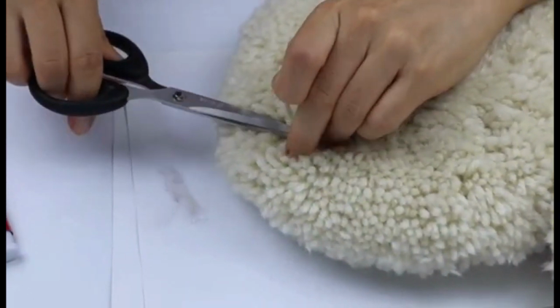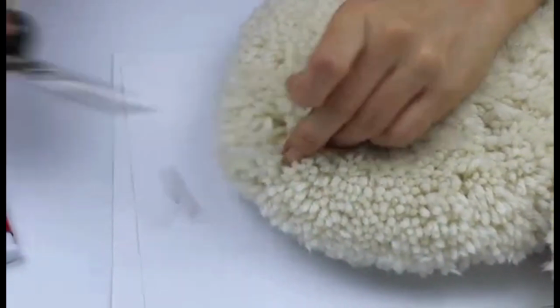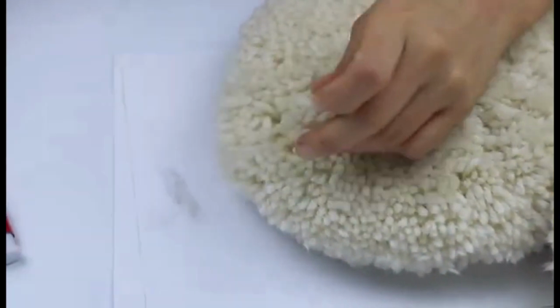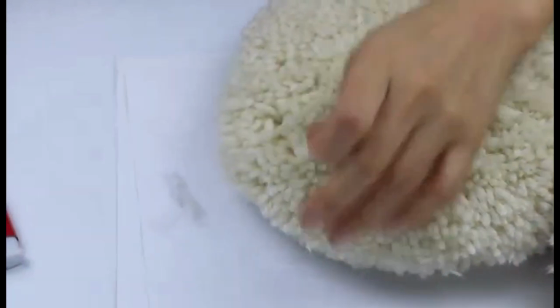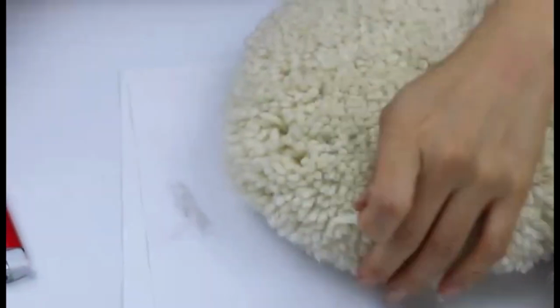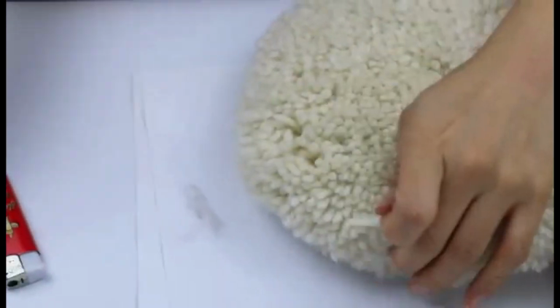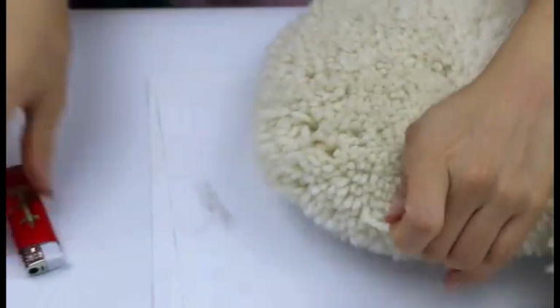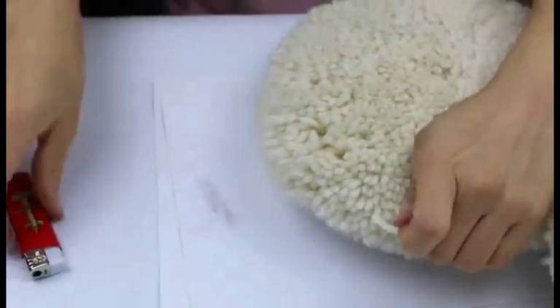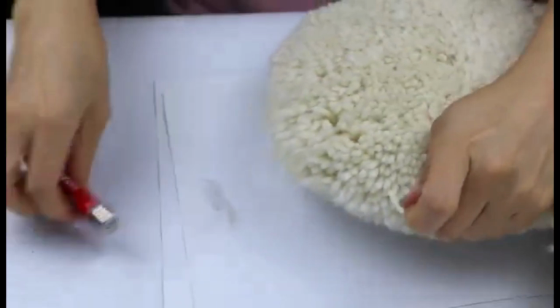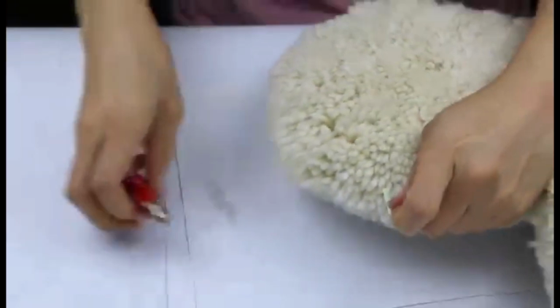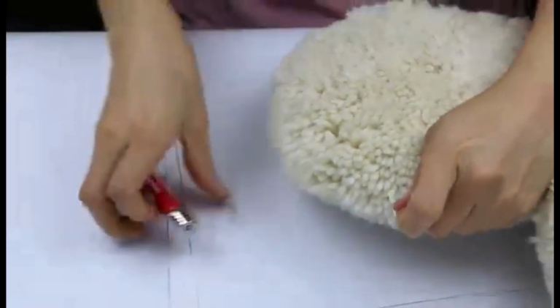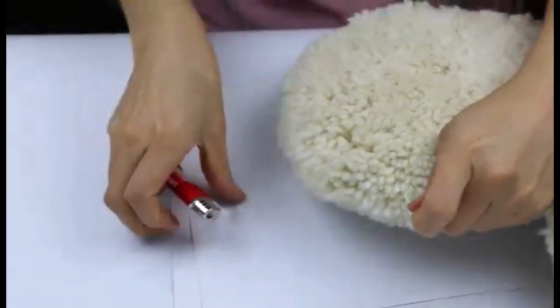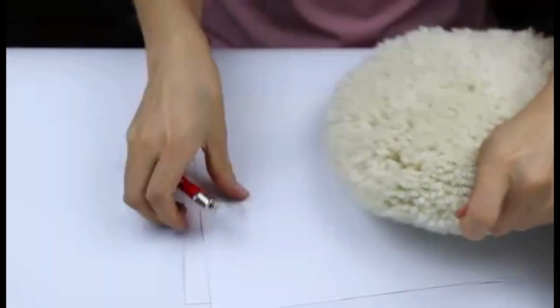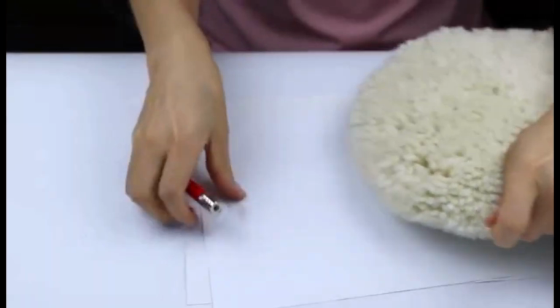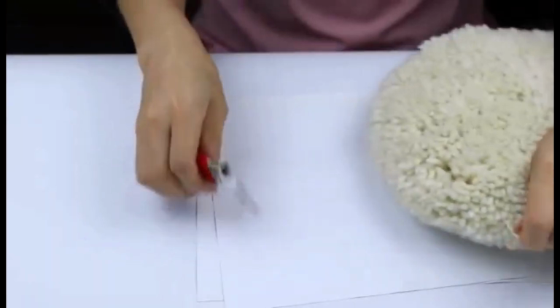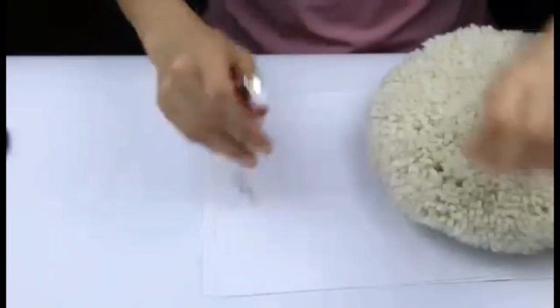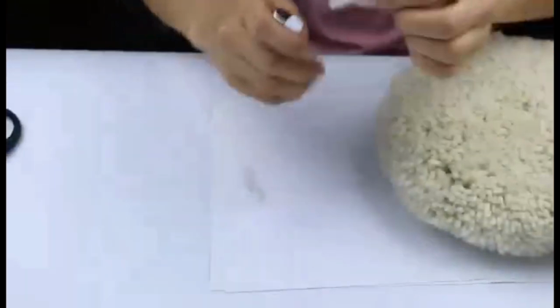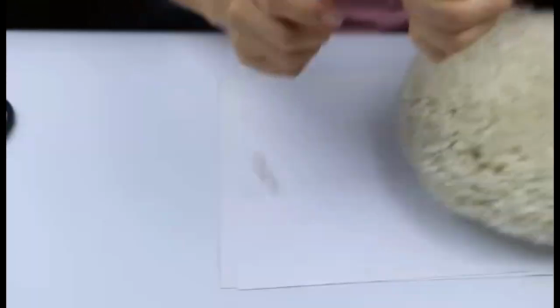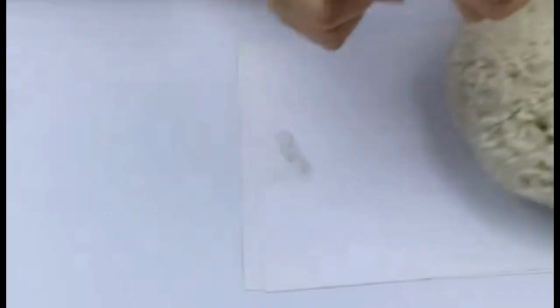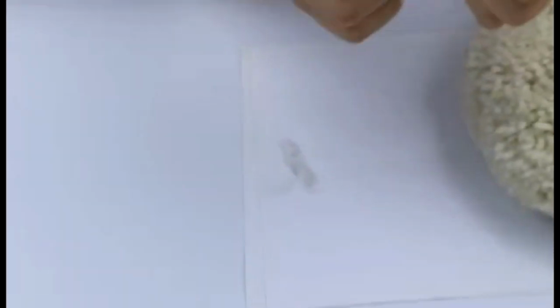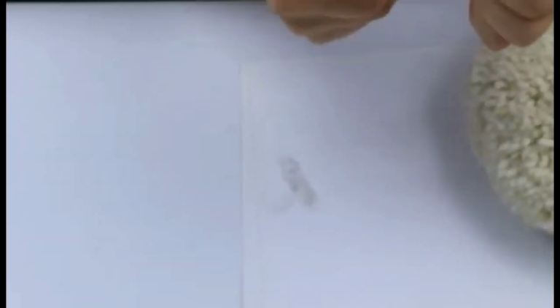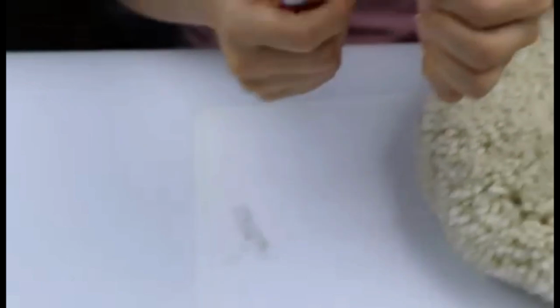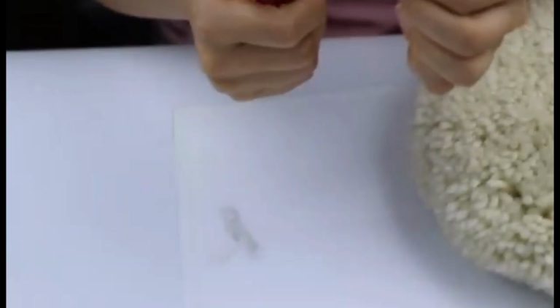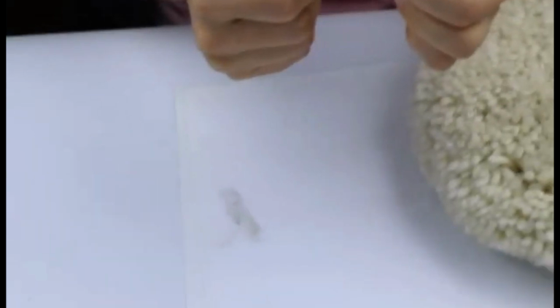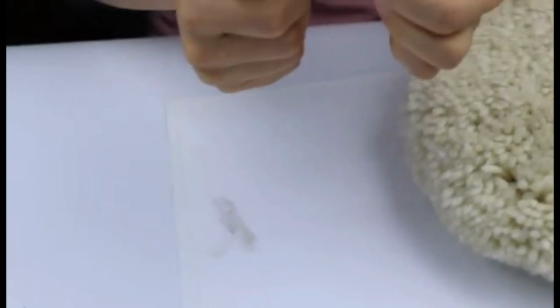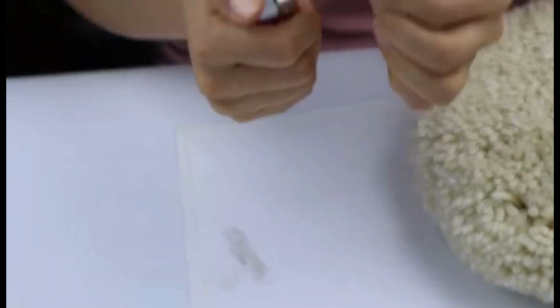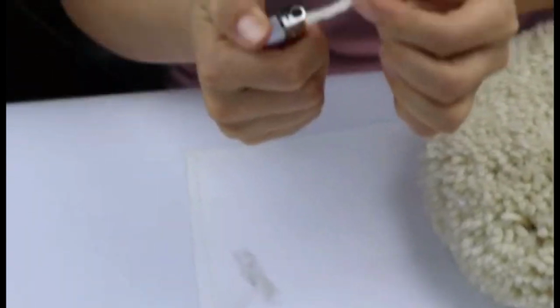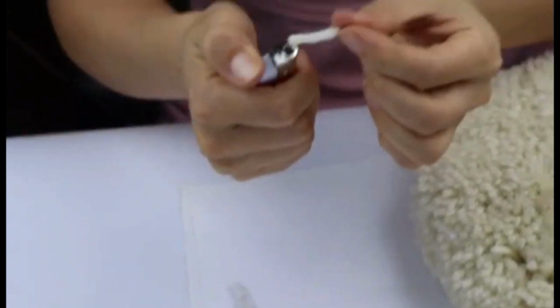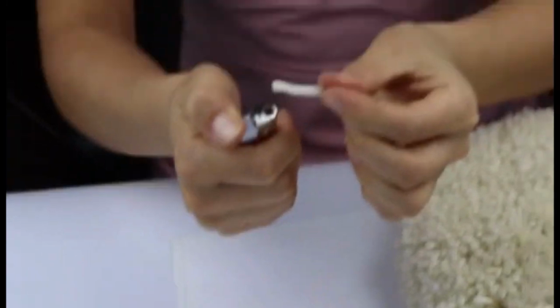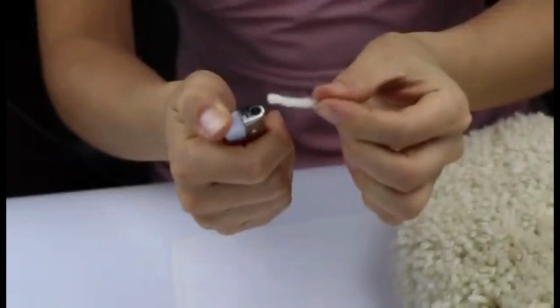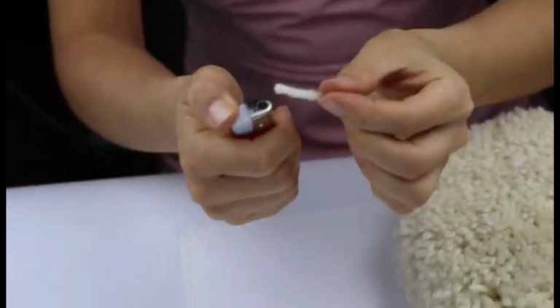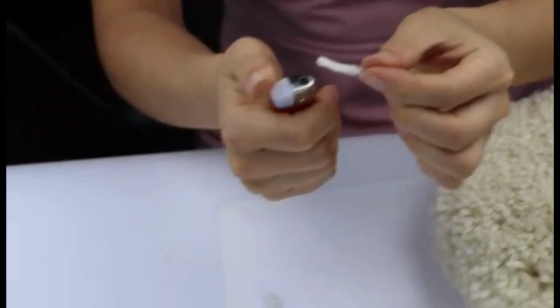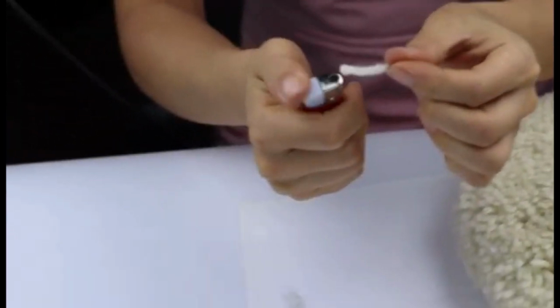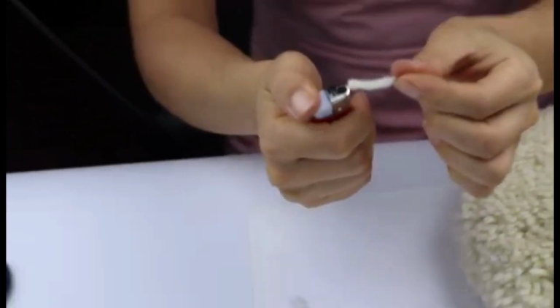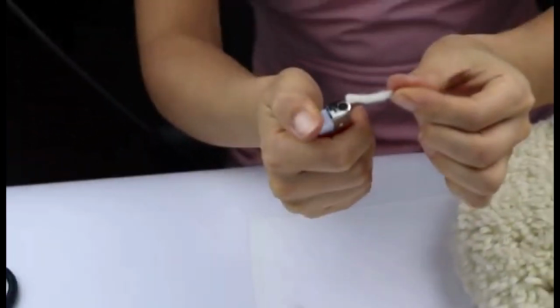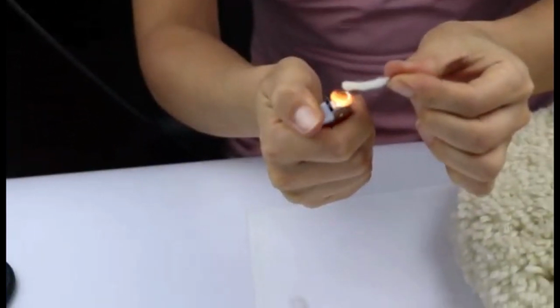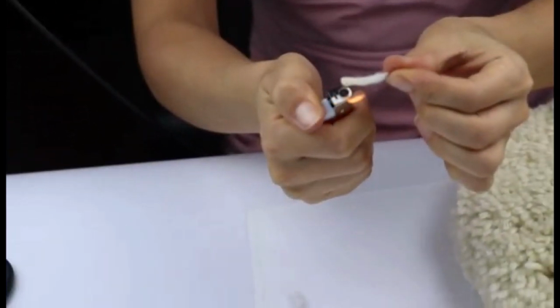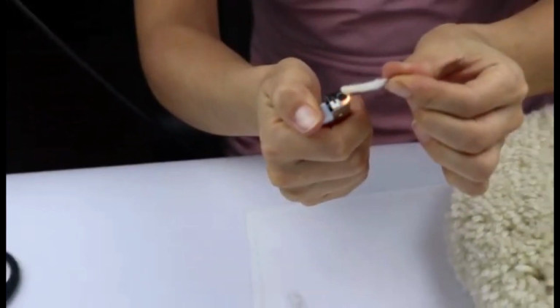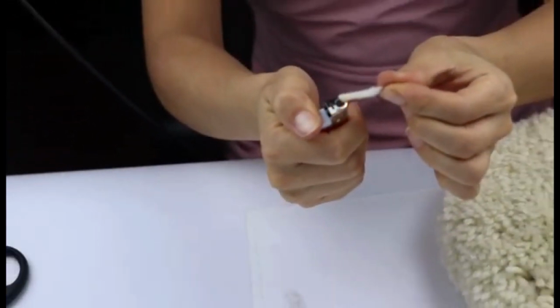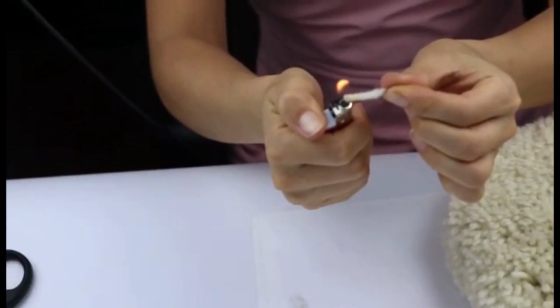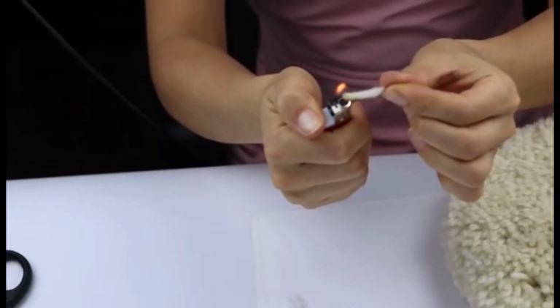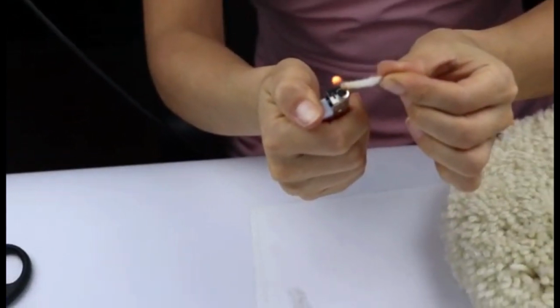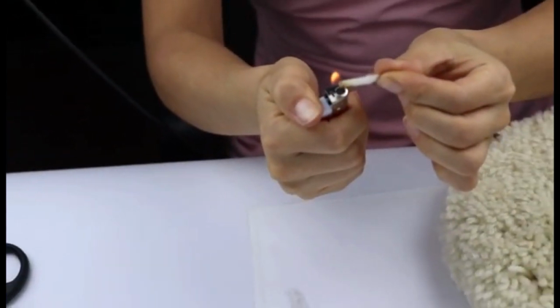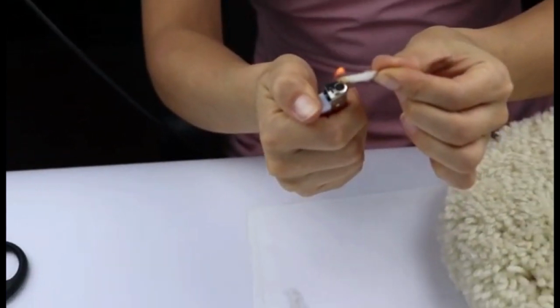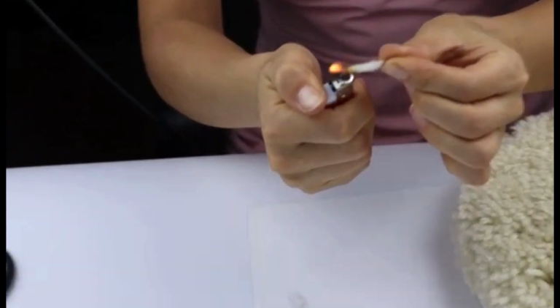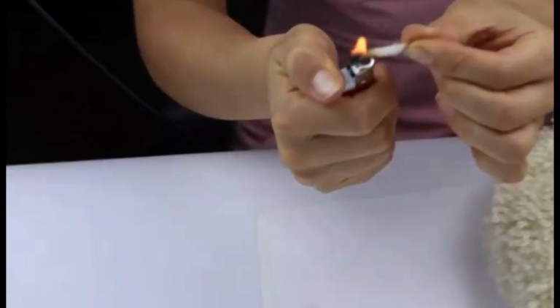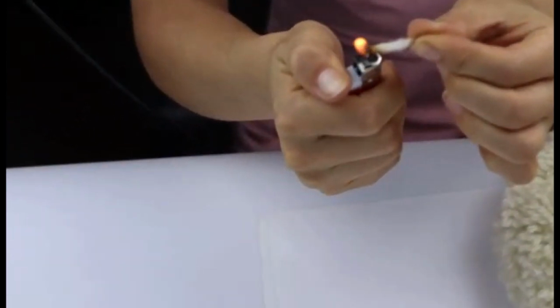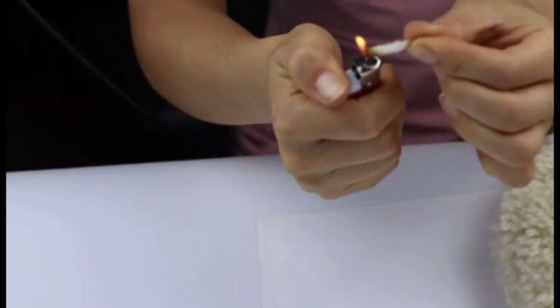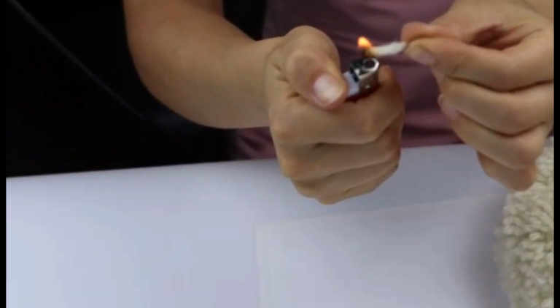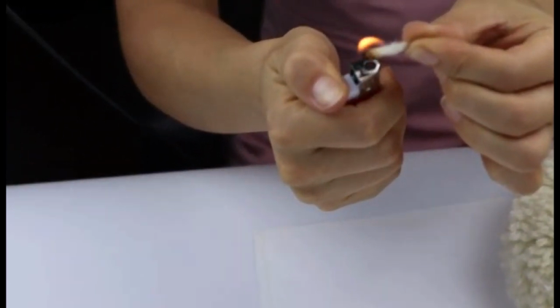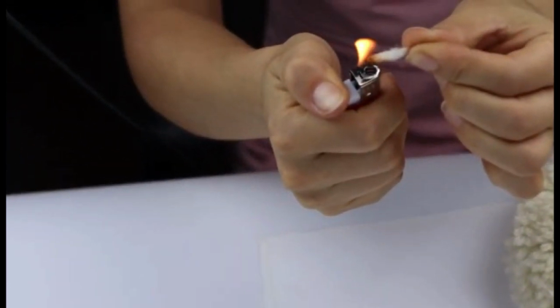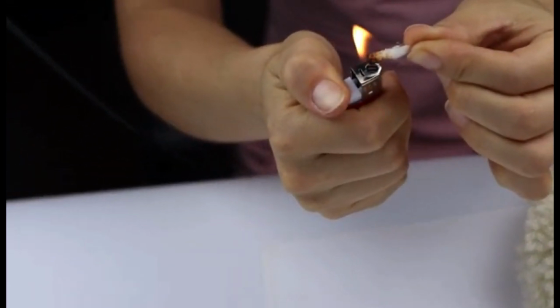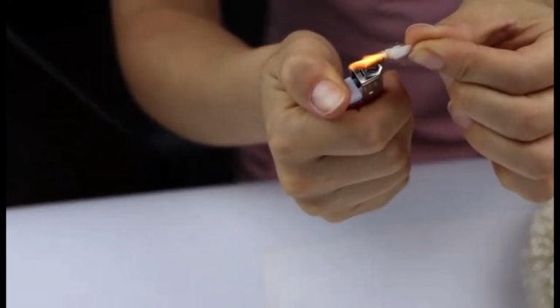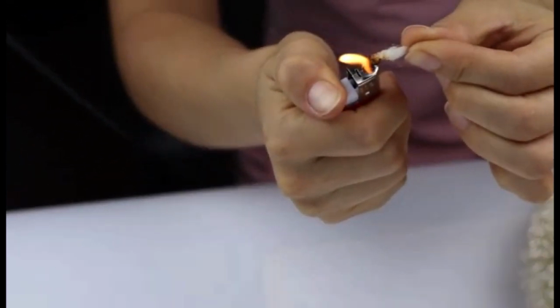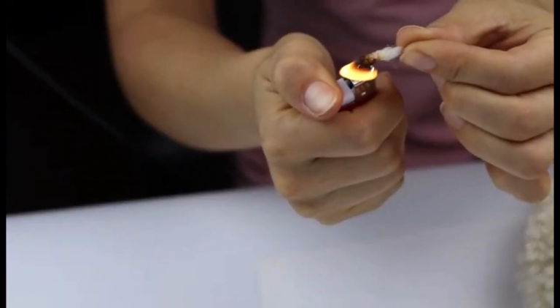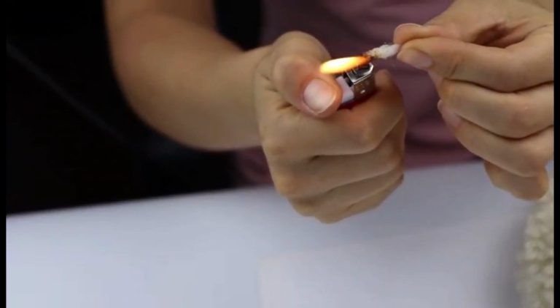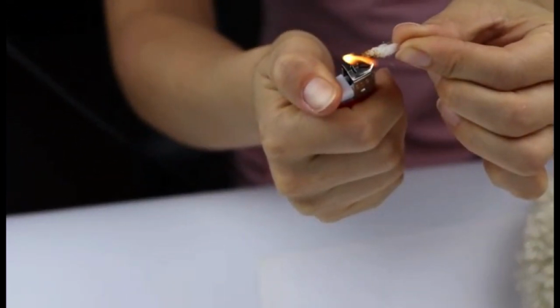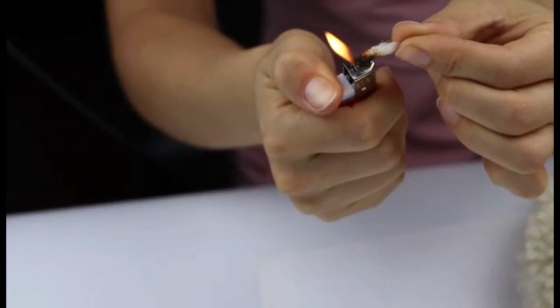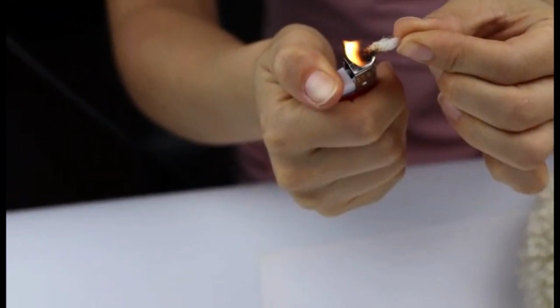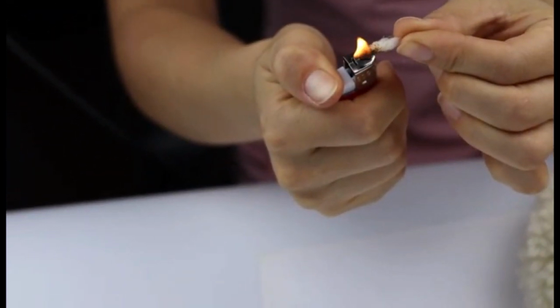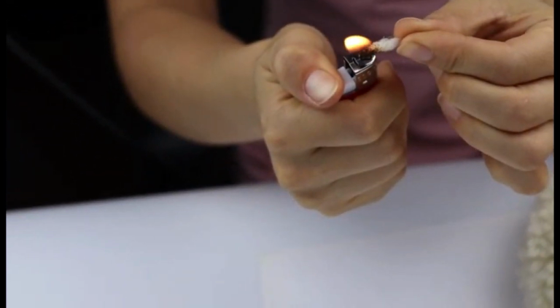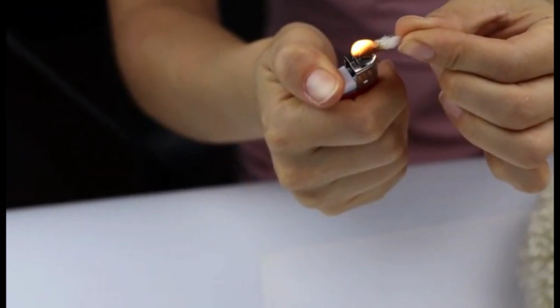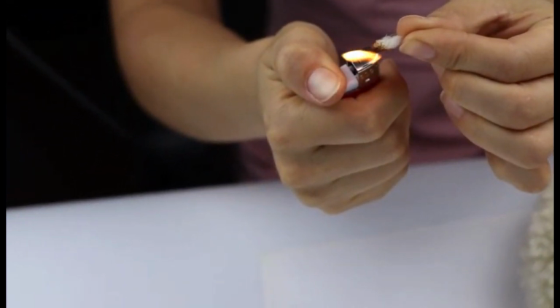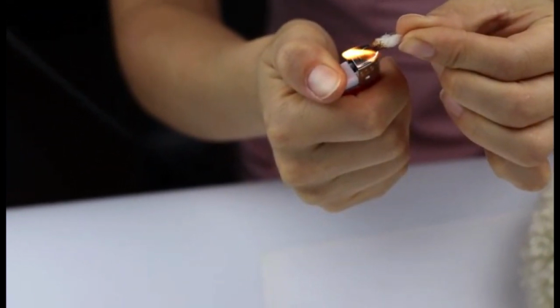We manufacture wool buffing pads in two different sizes — 7 and 8 inches — in double and single-sided versions. For more details, please visit our website.